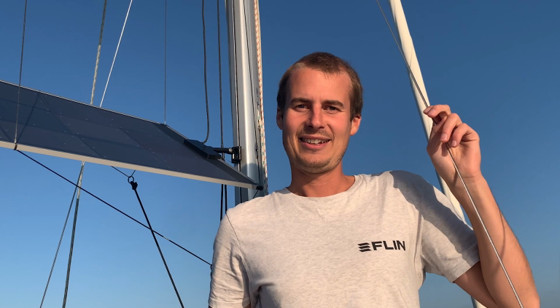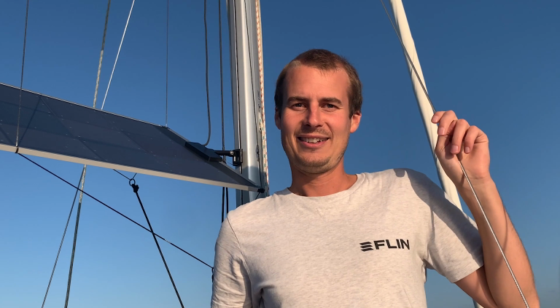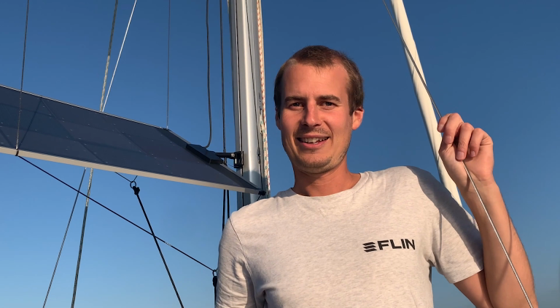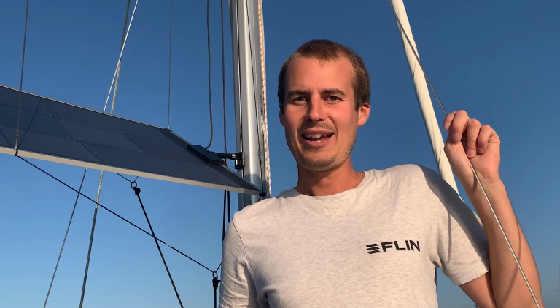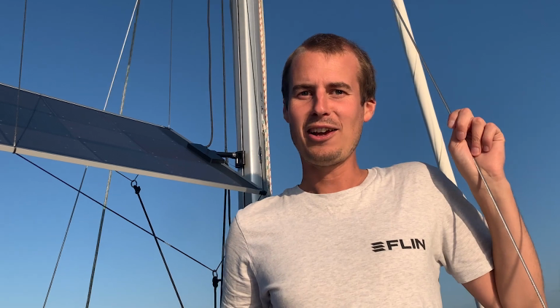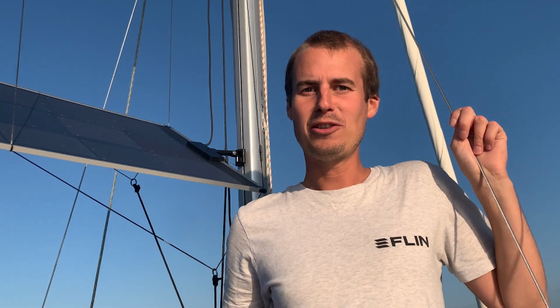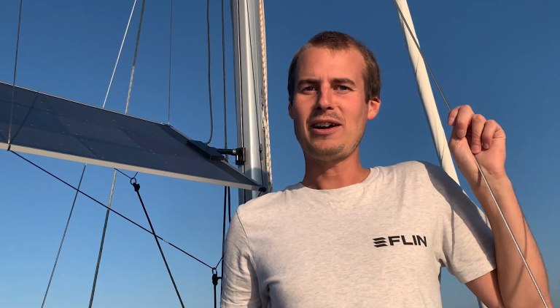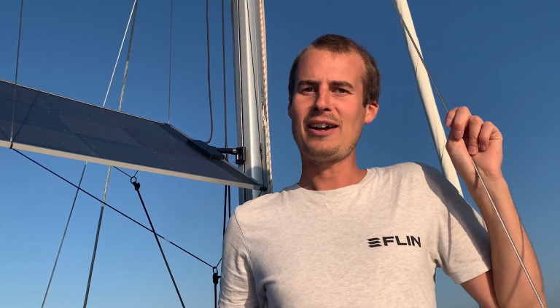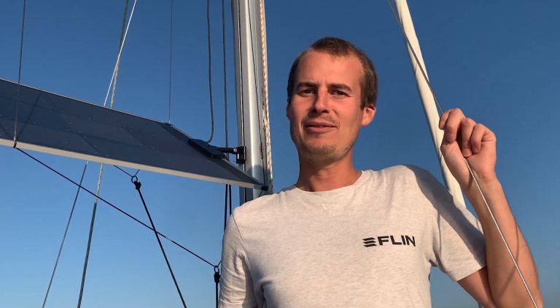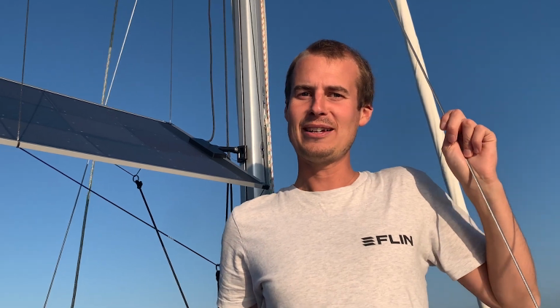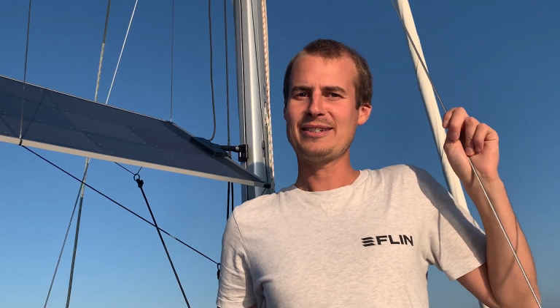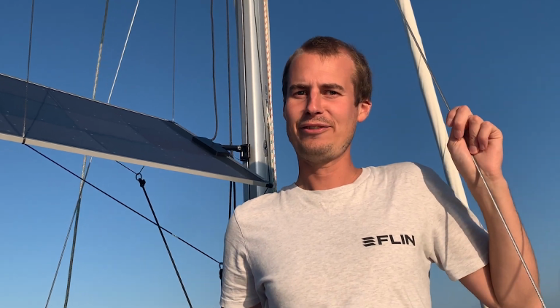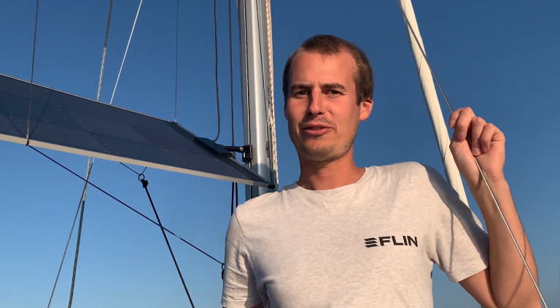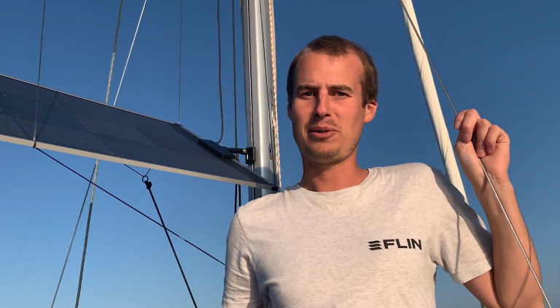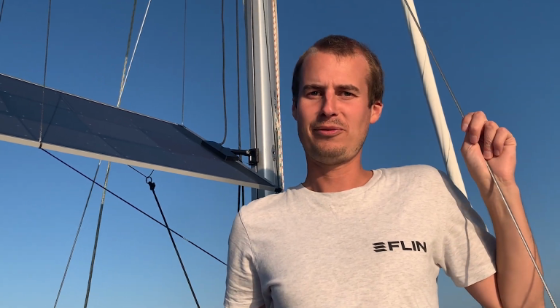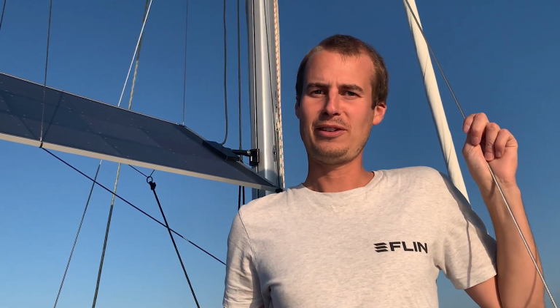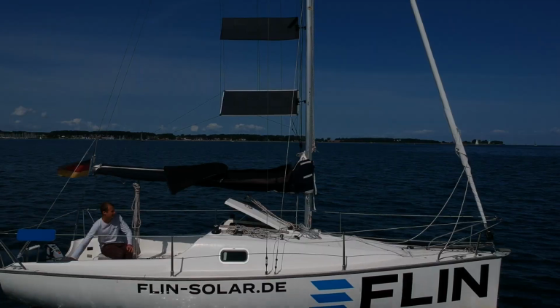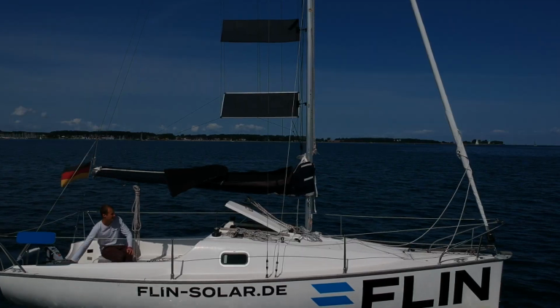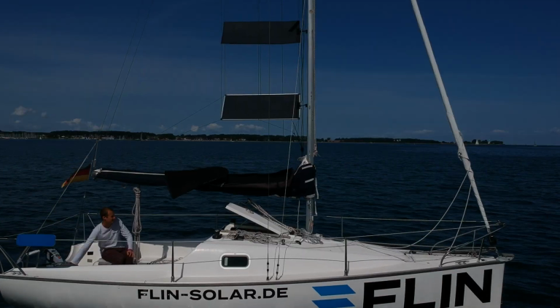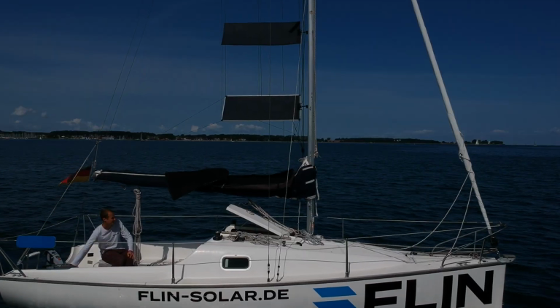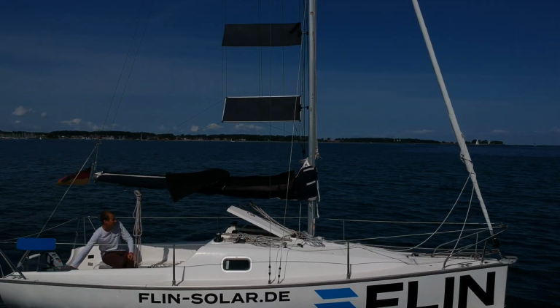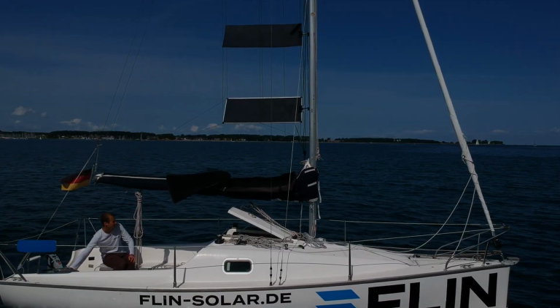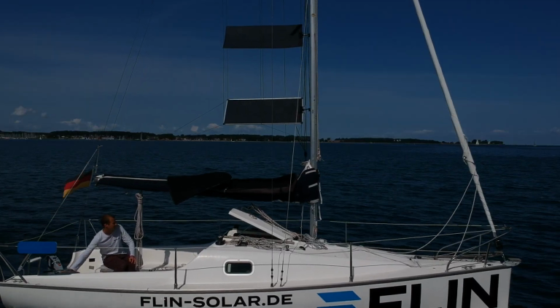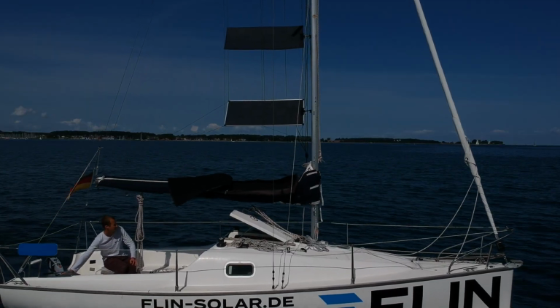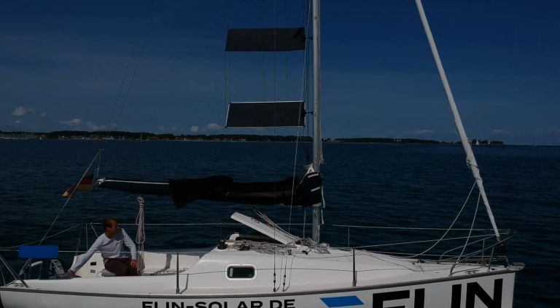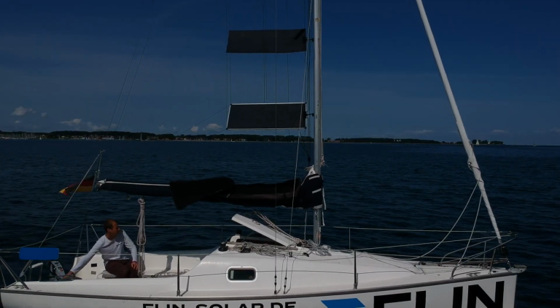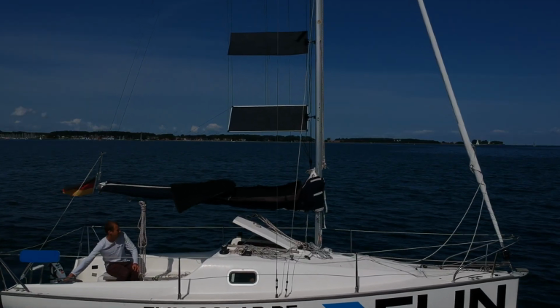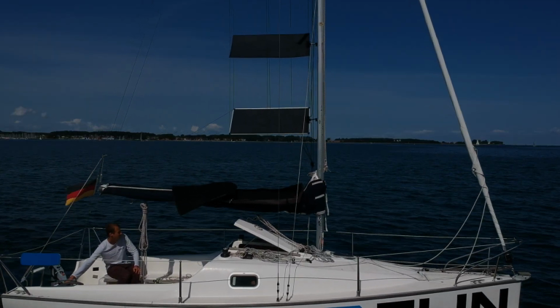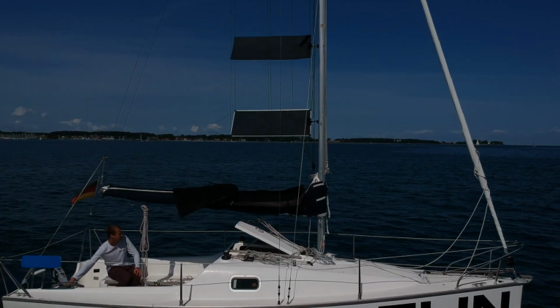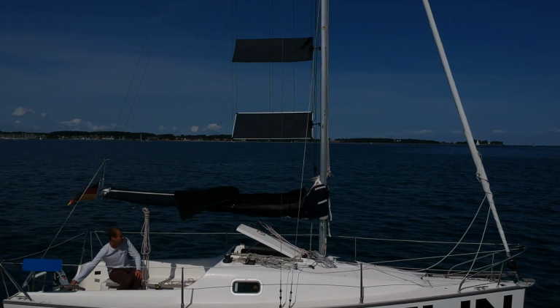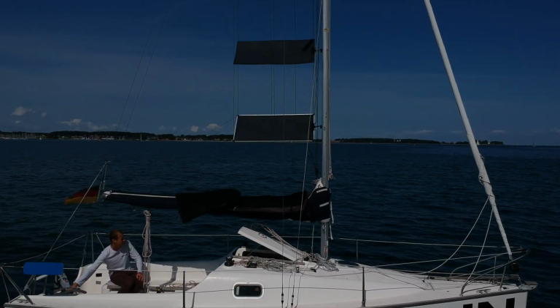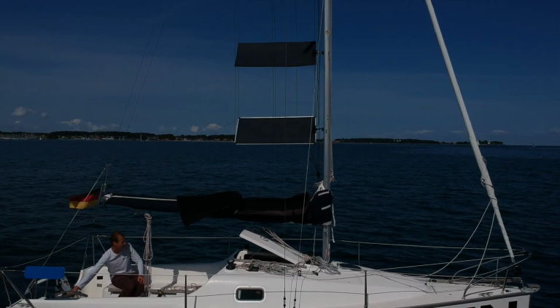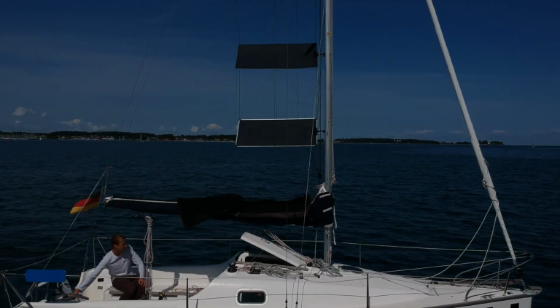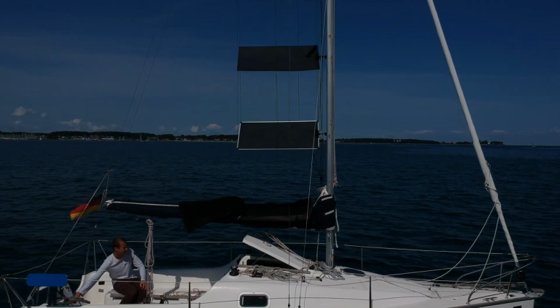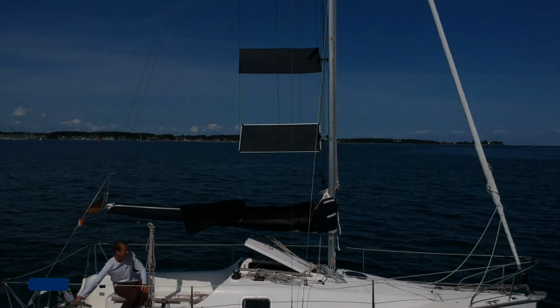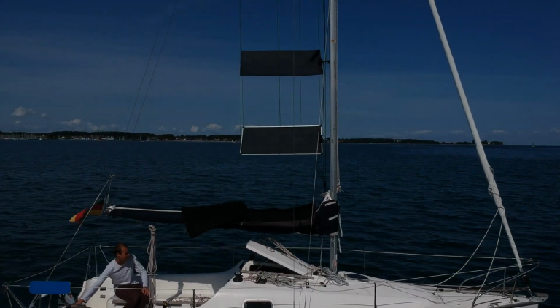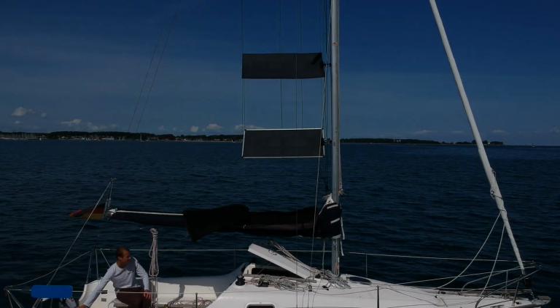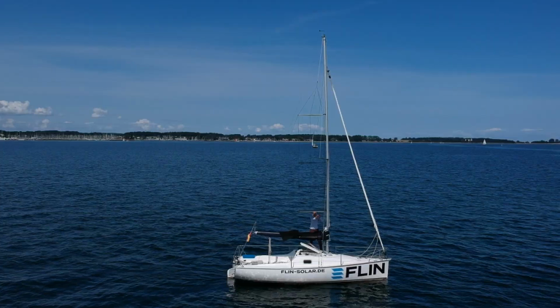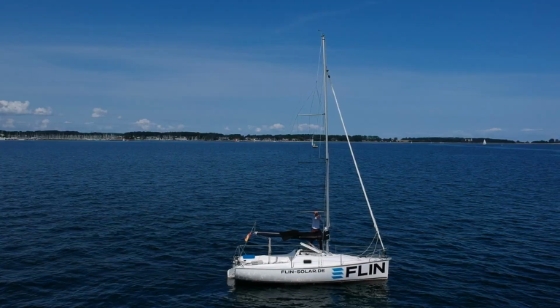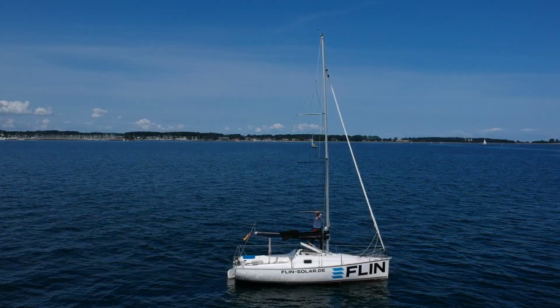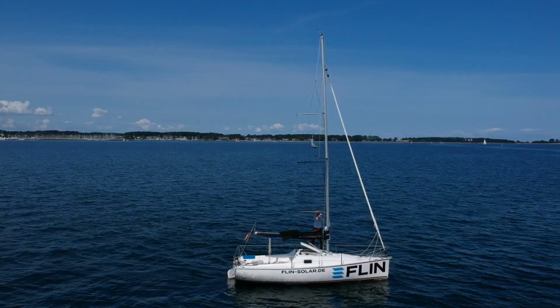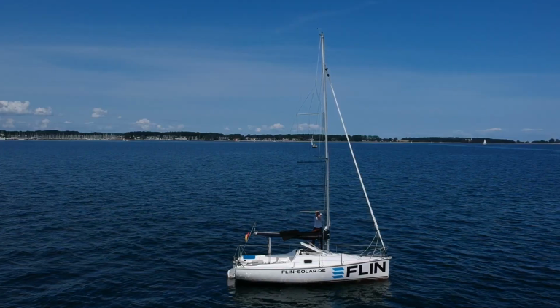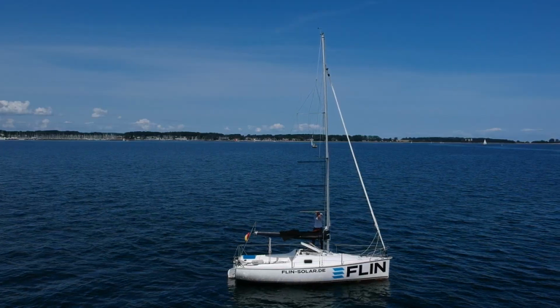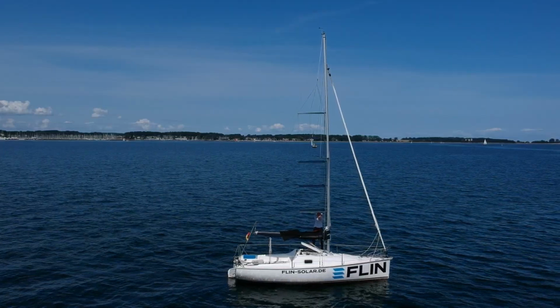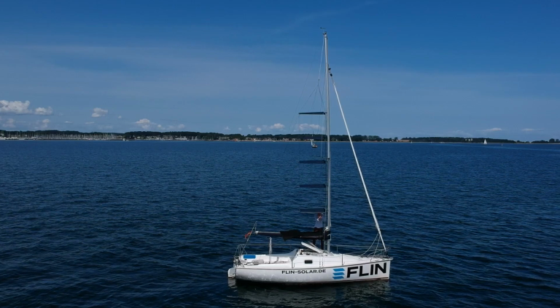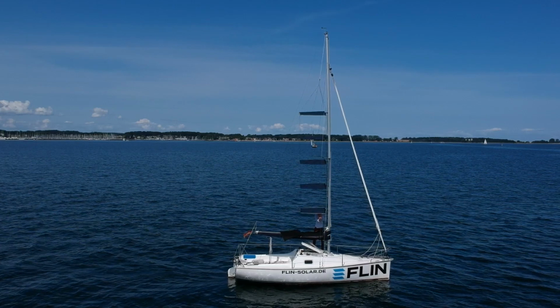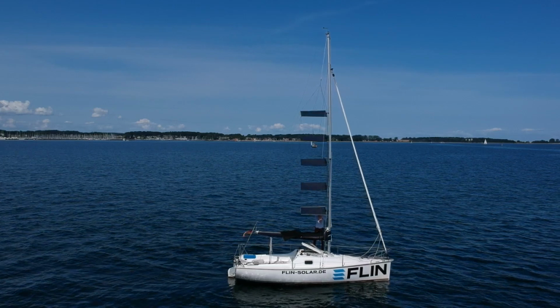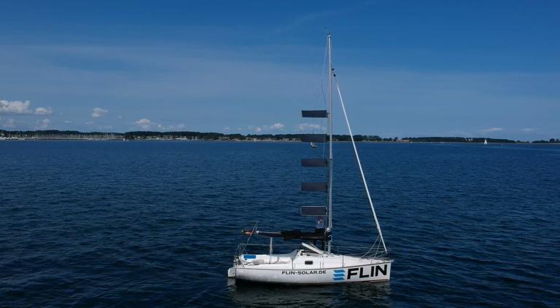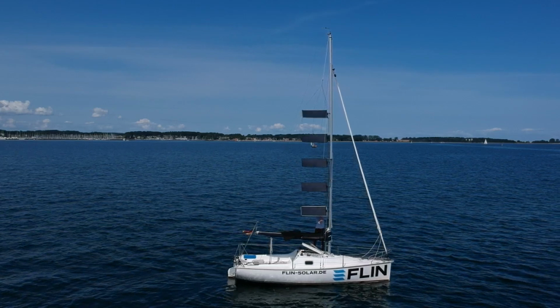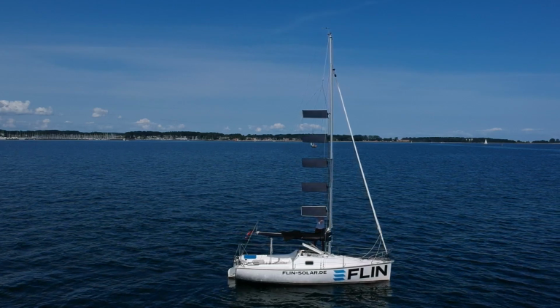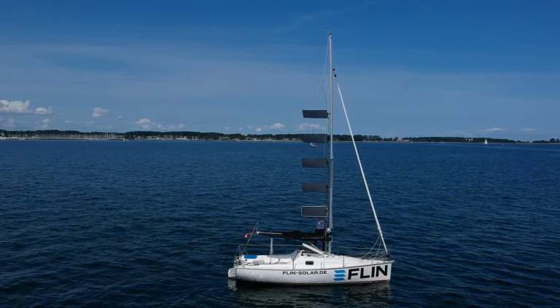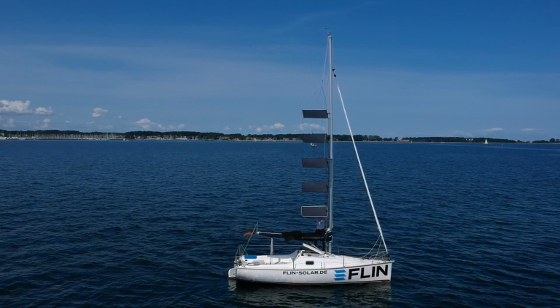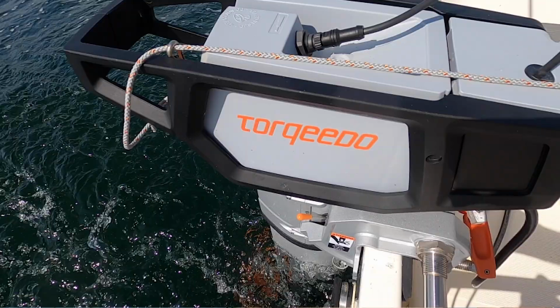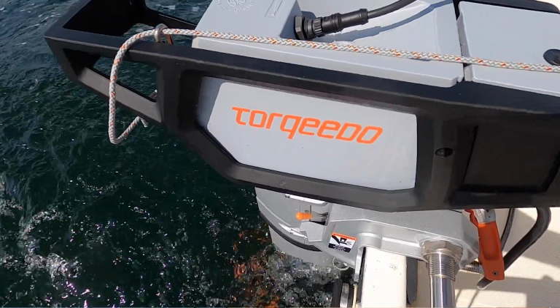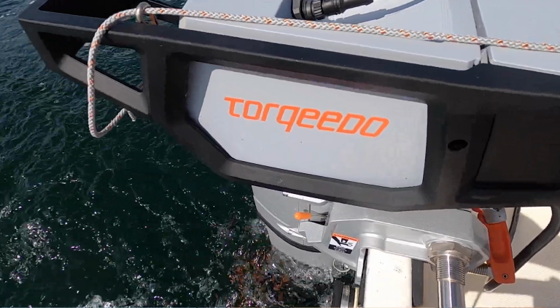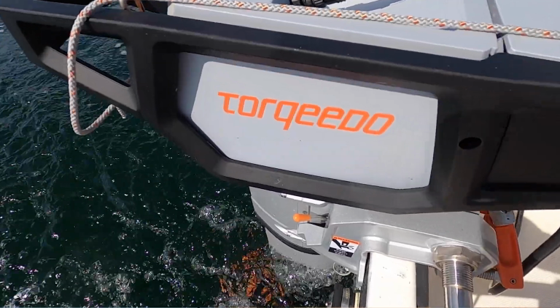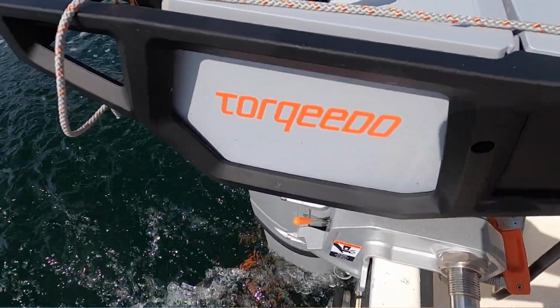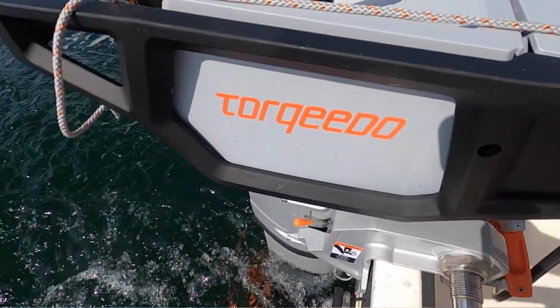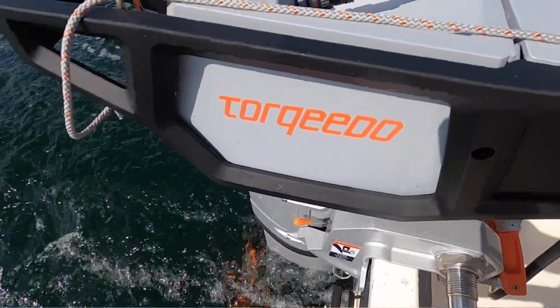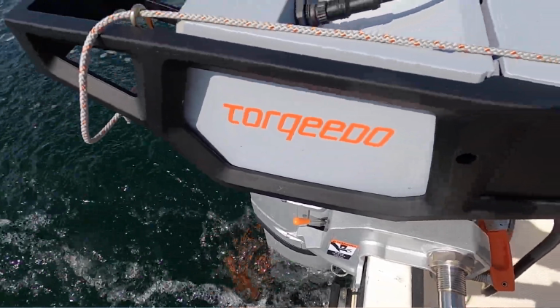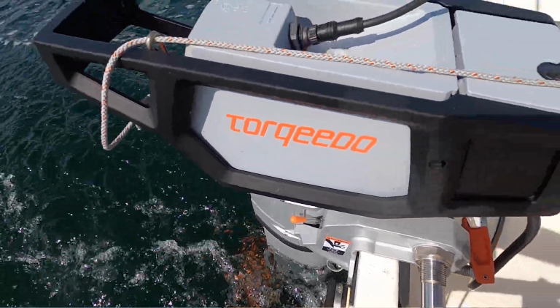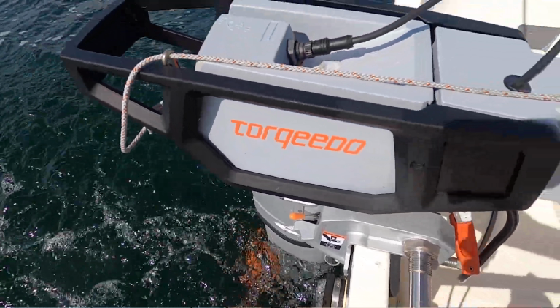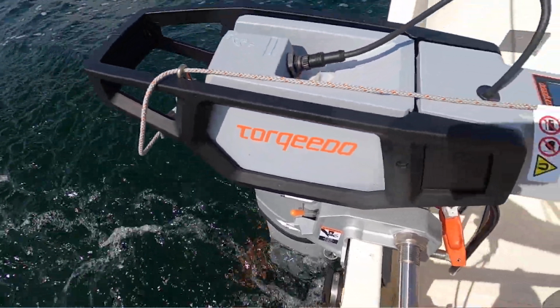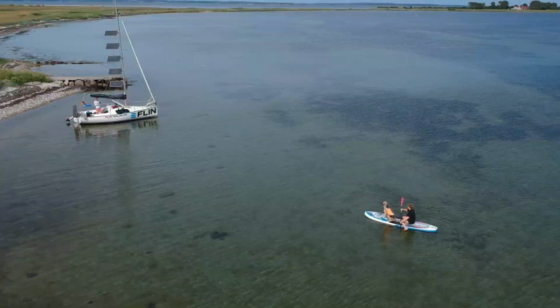Hello, I'm Lasse from Flynn Solar, and today I'll show you how to use the Flynn Sail to power the Tokido Cruise 2.0.